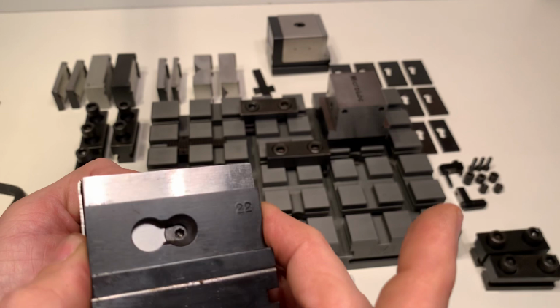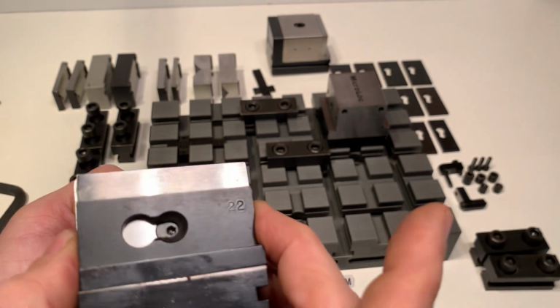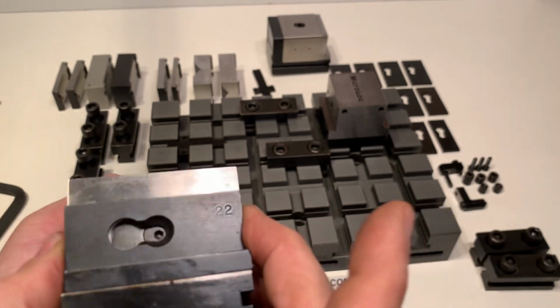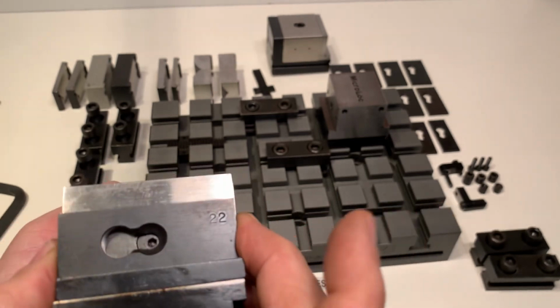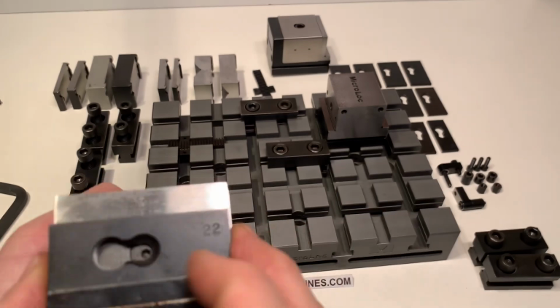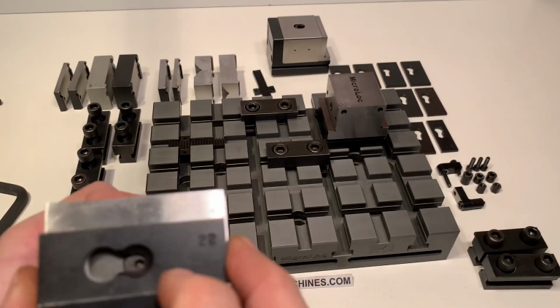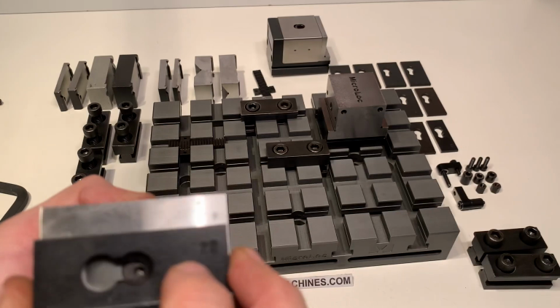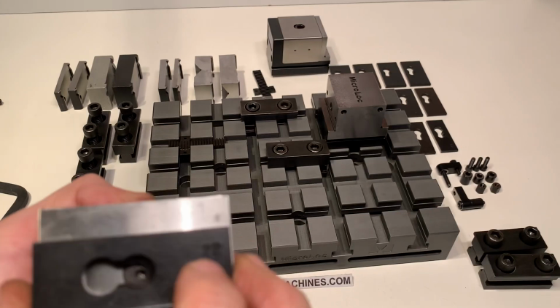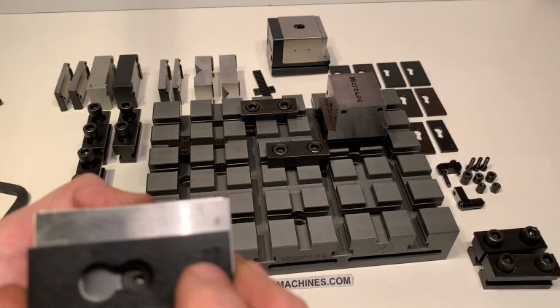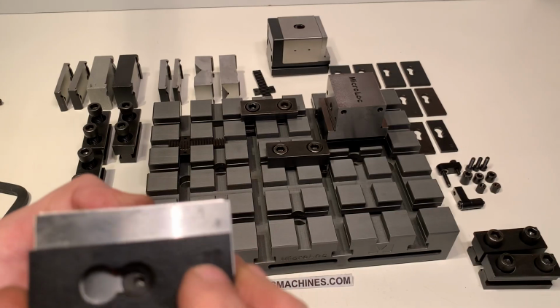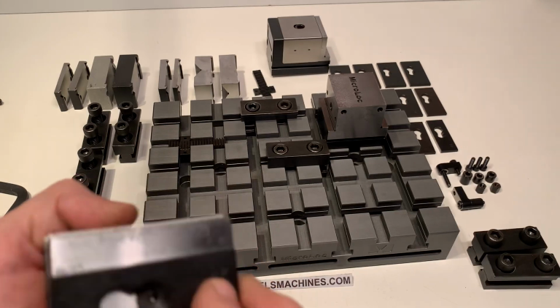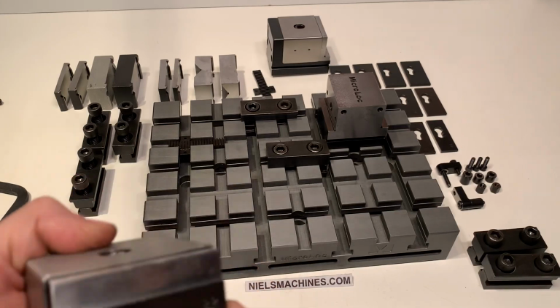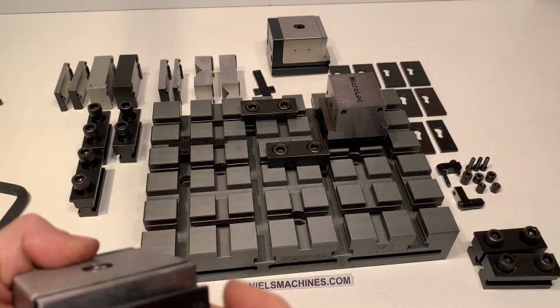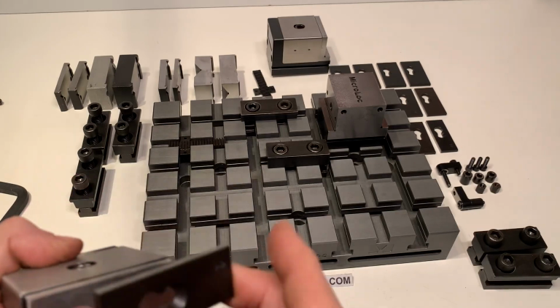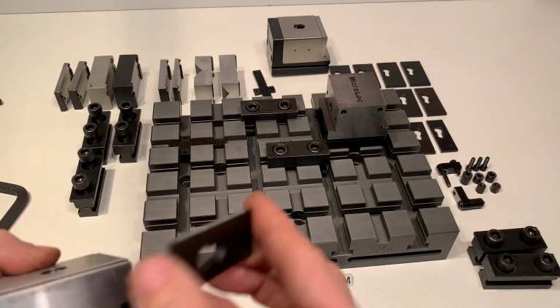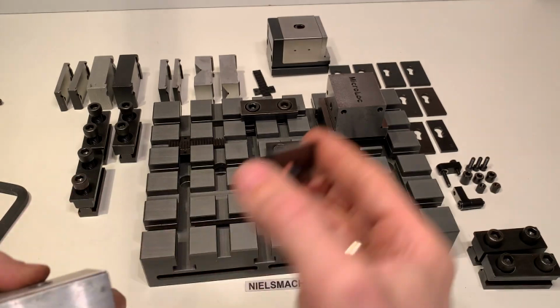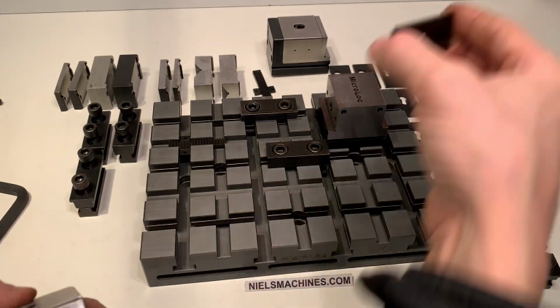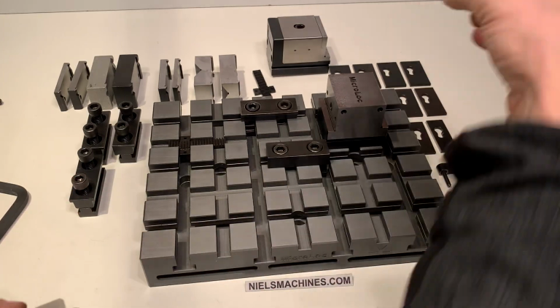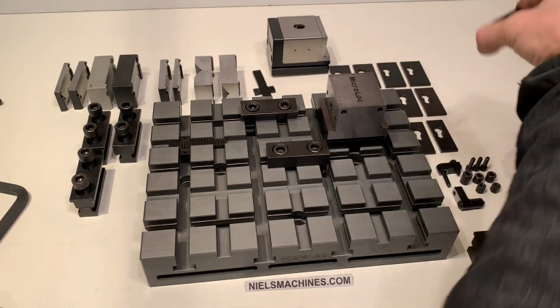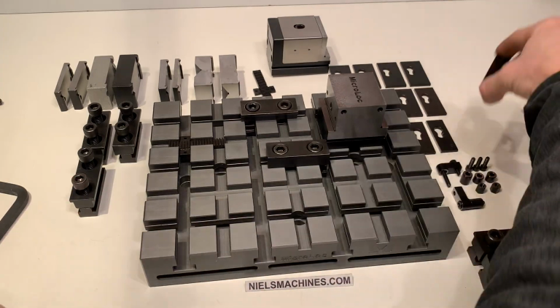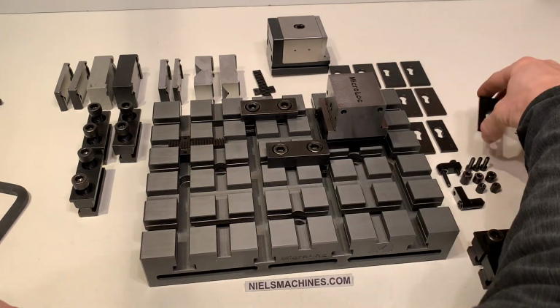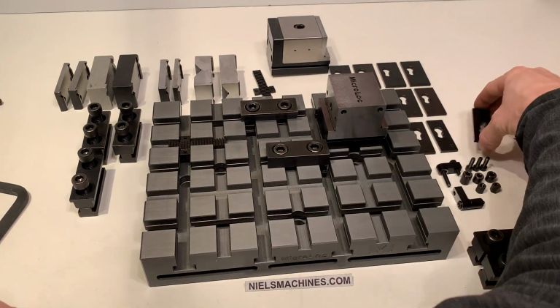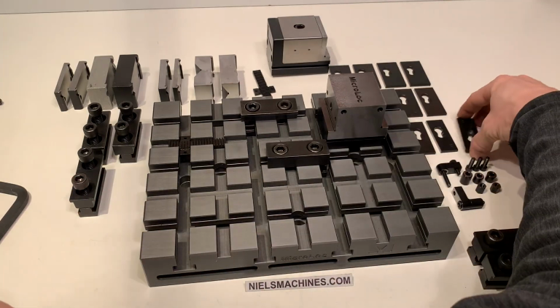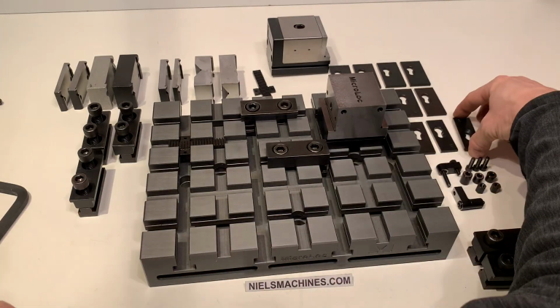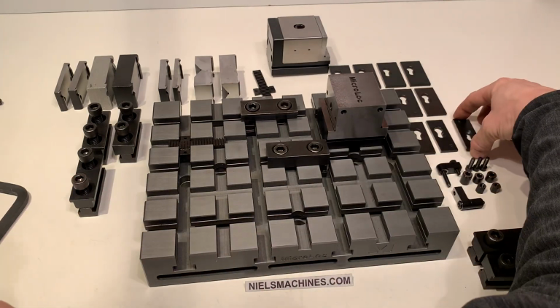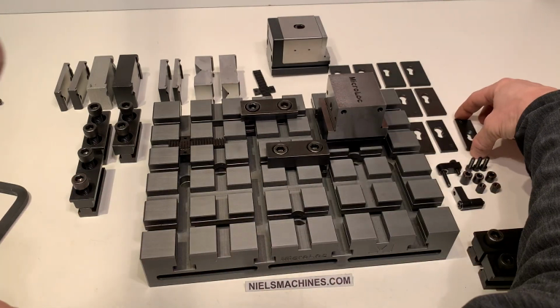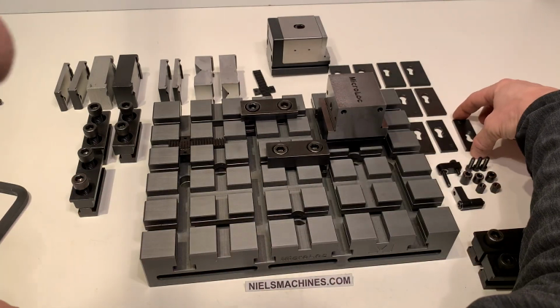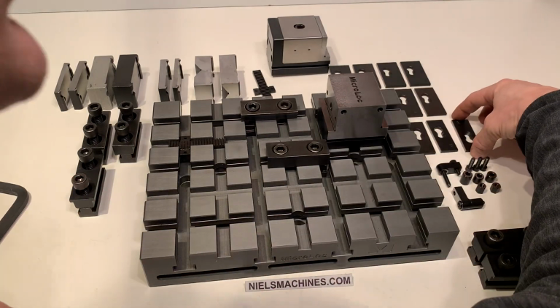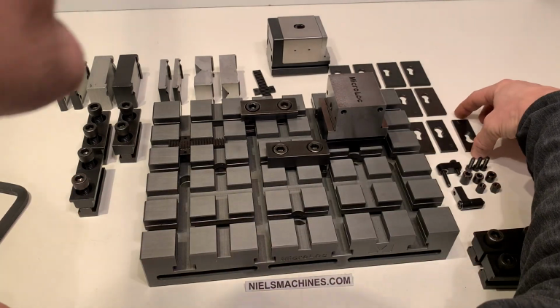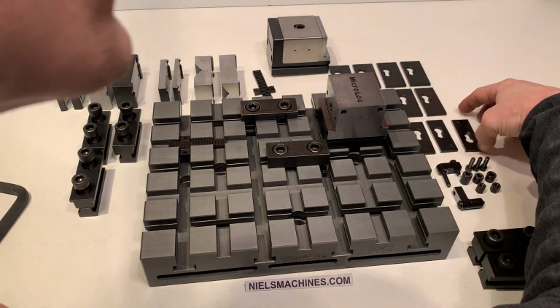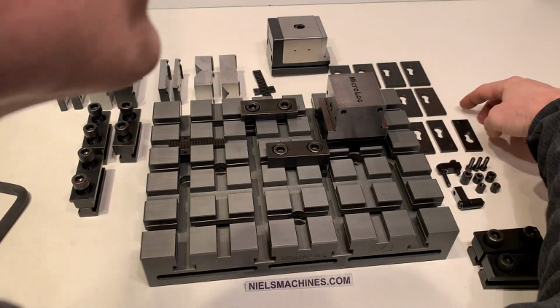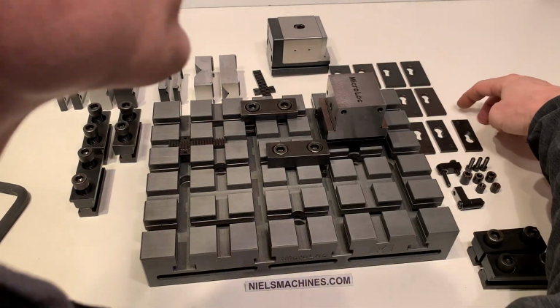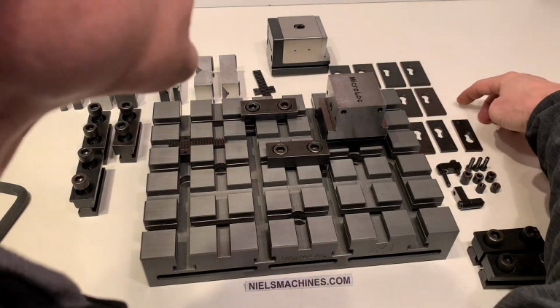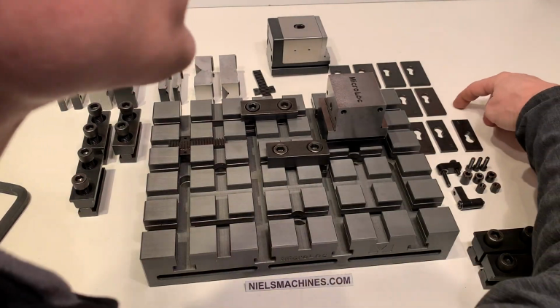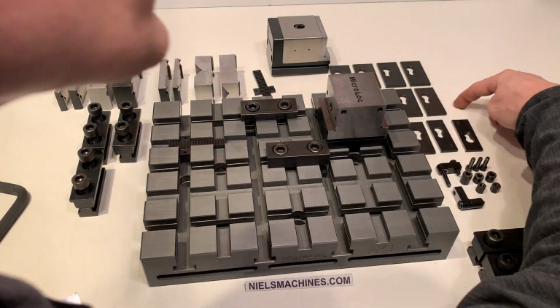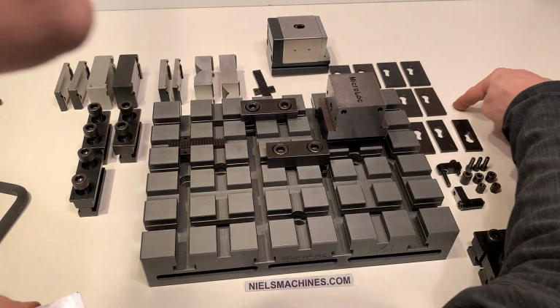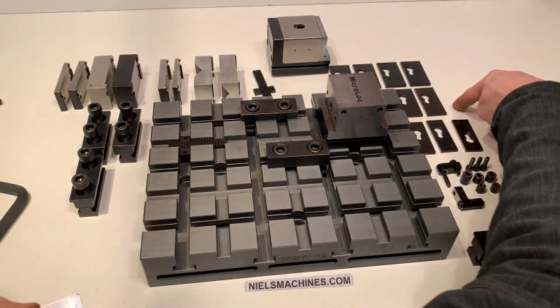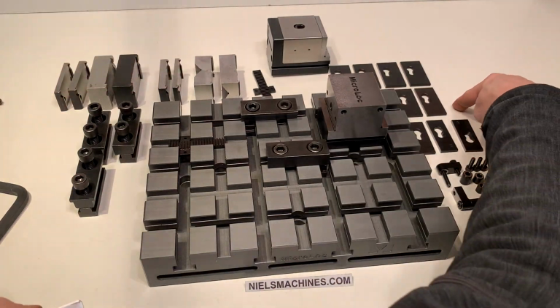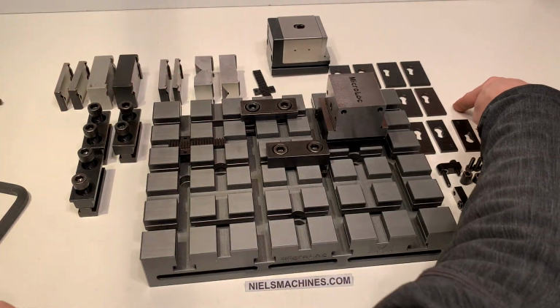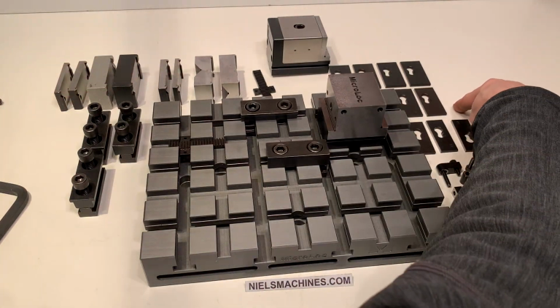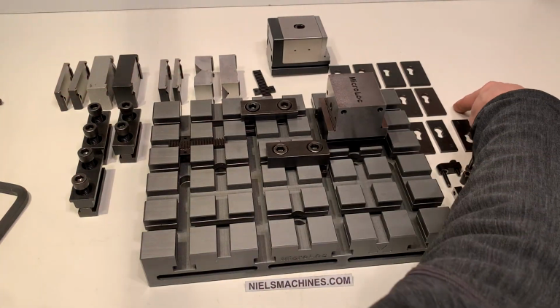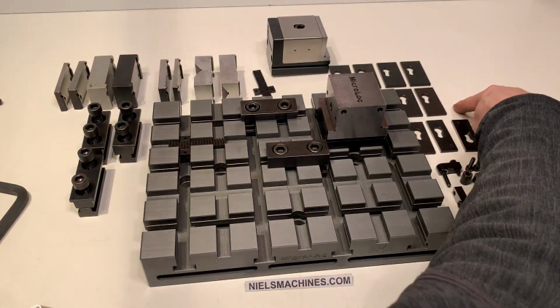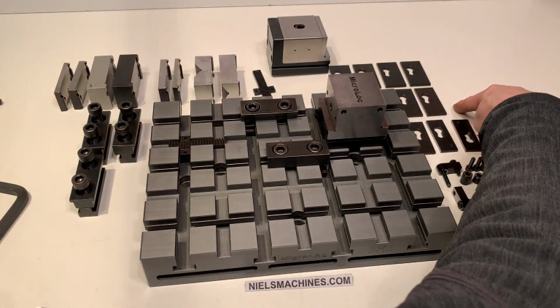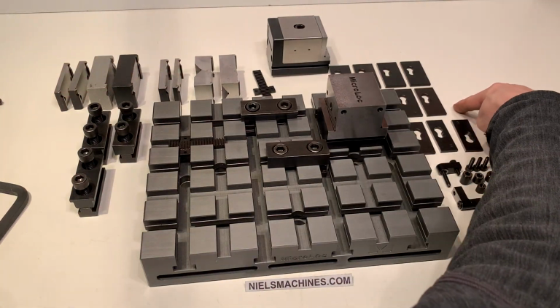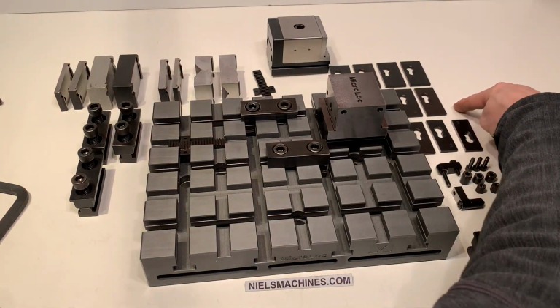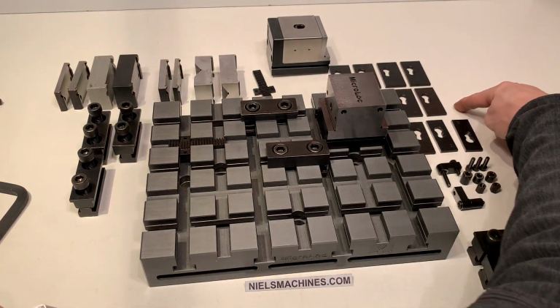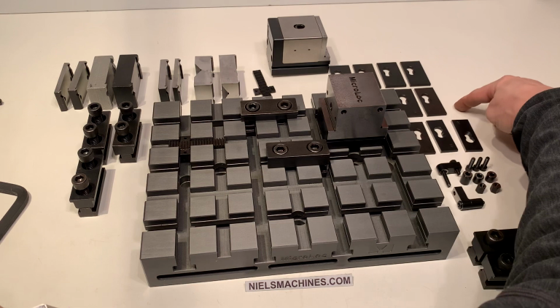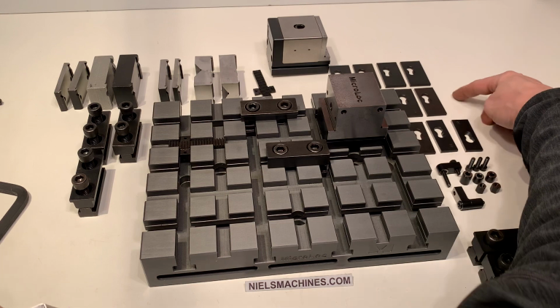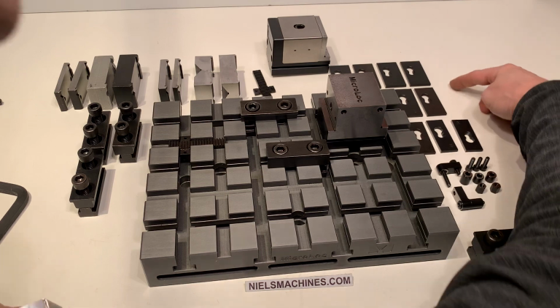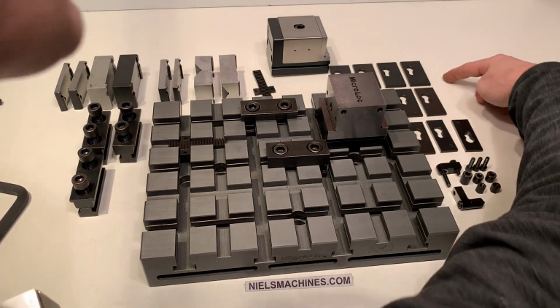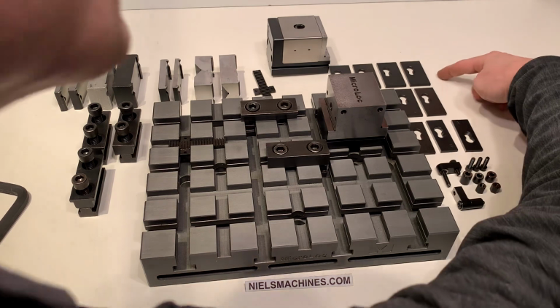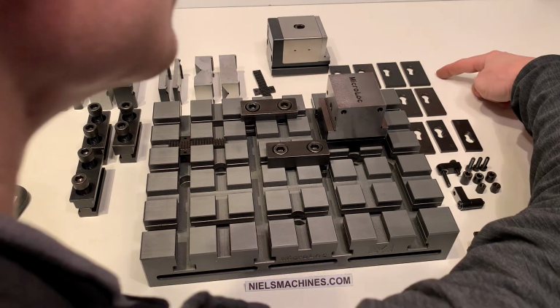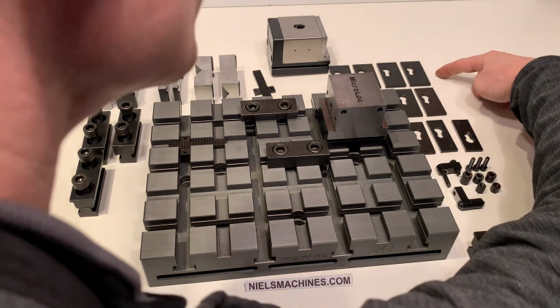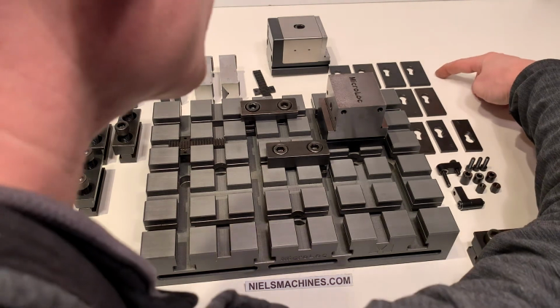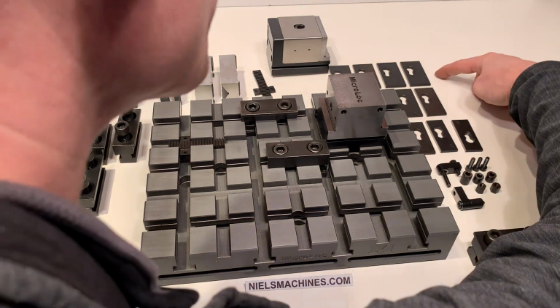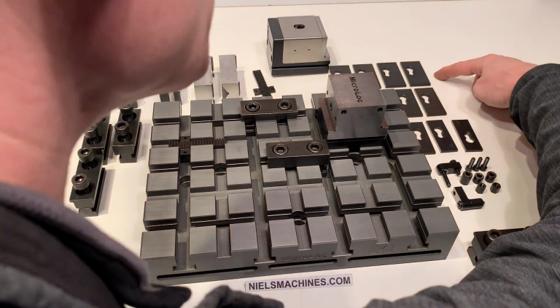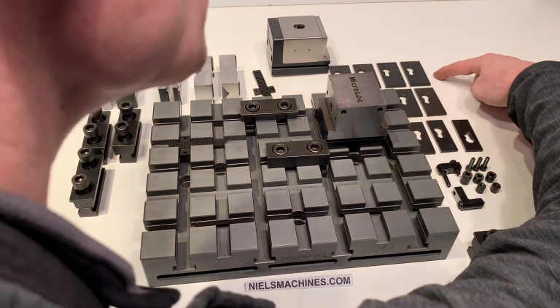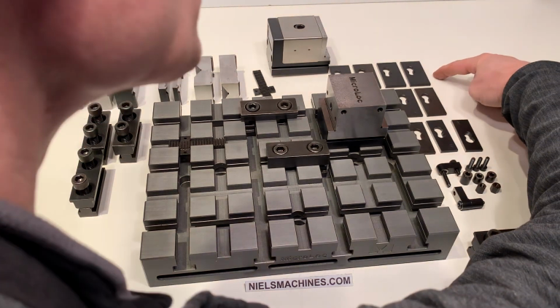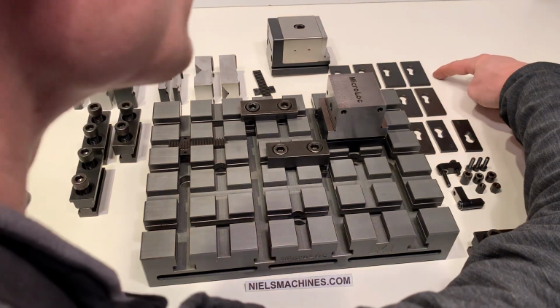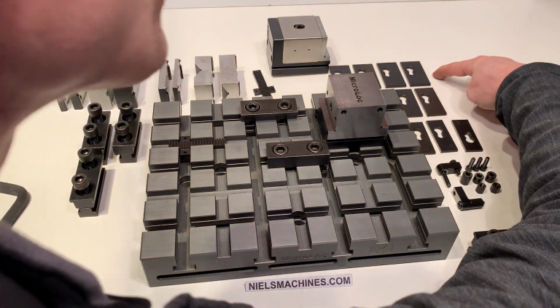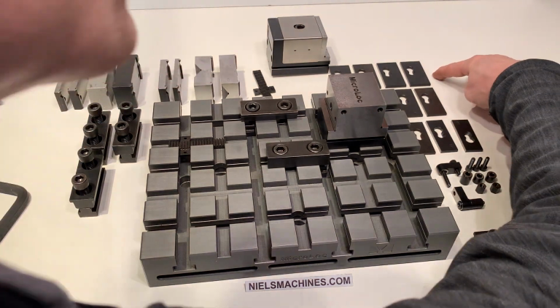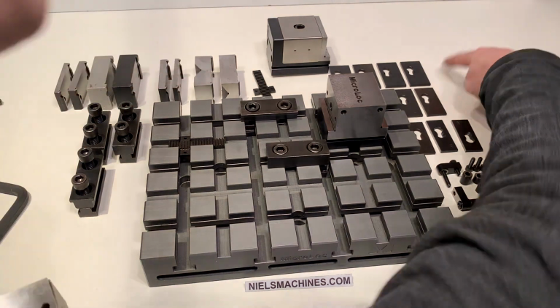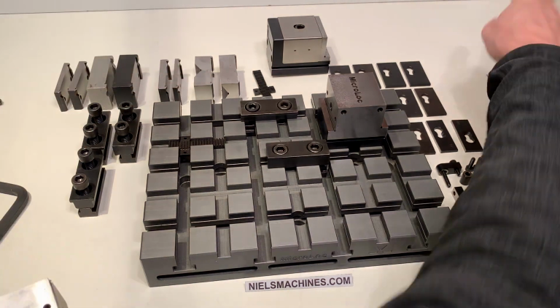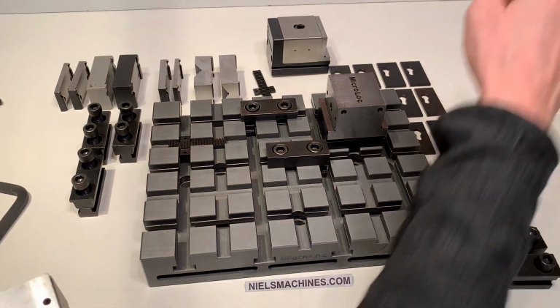There are plates of size 22 — three of them, two of size 27, and four pieces of 30.